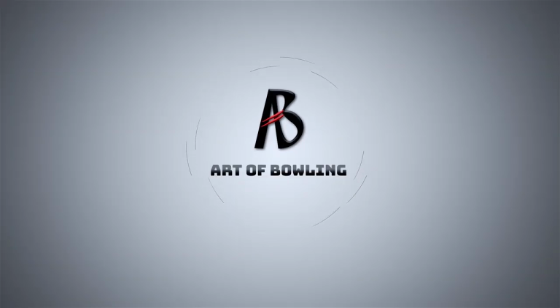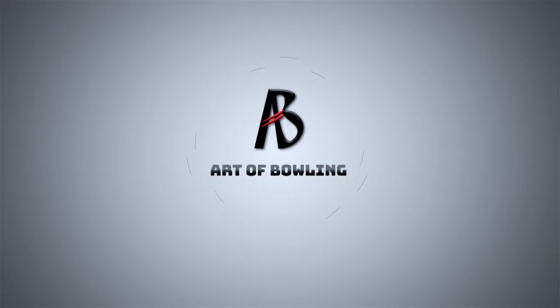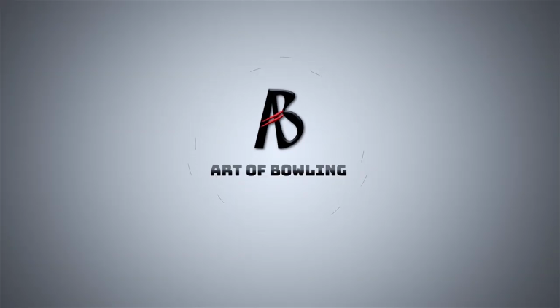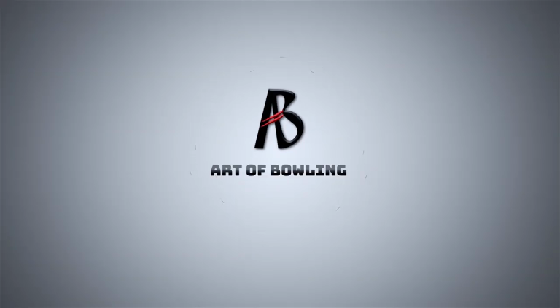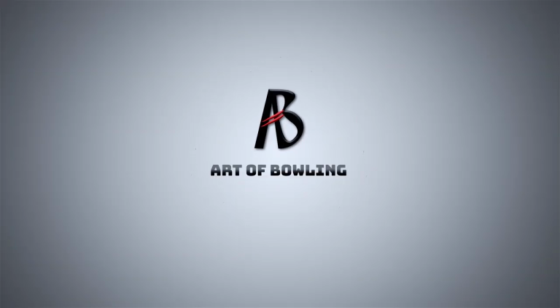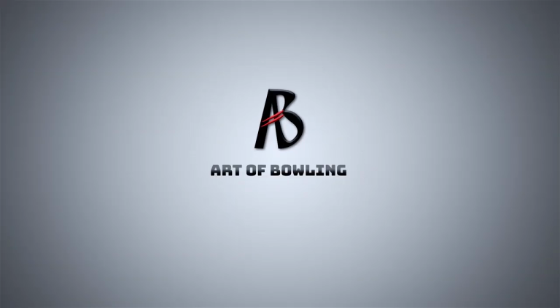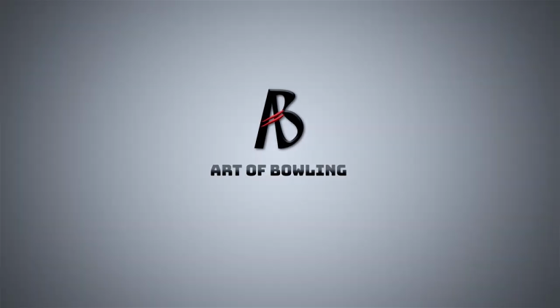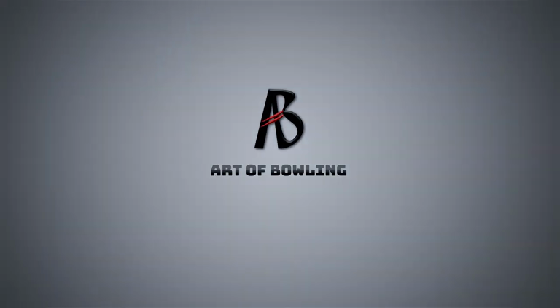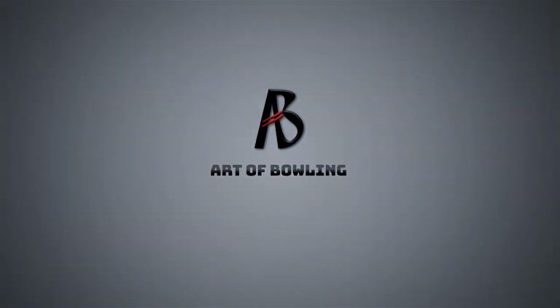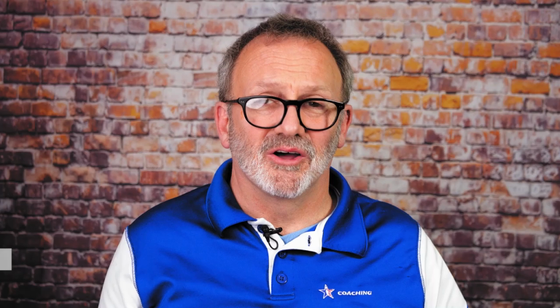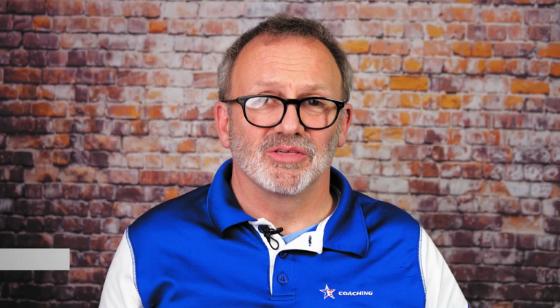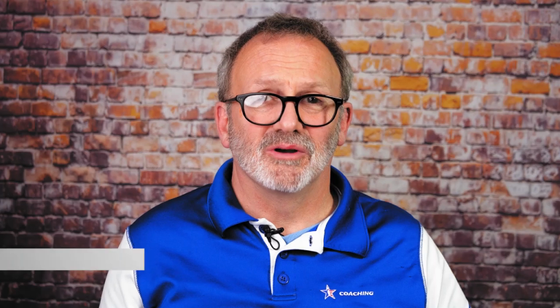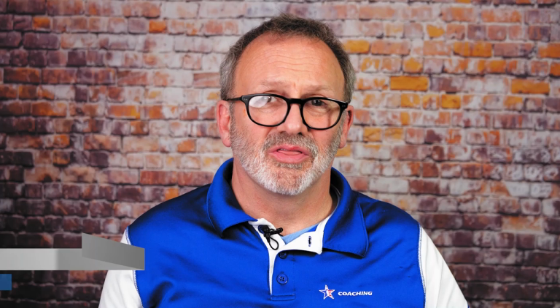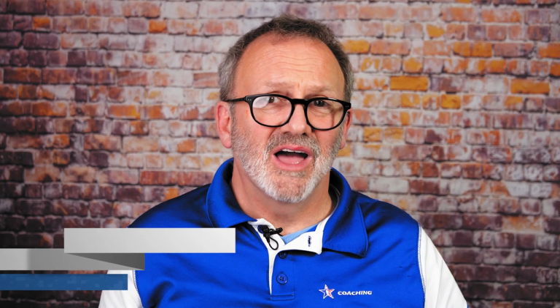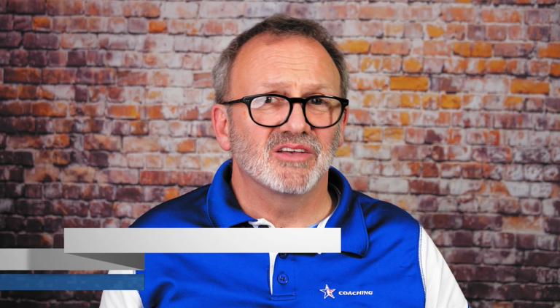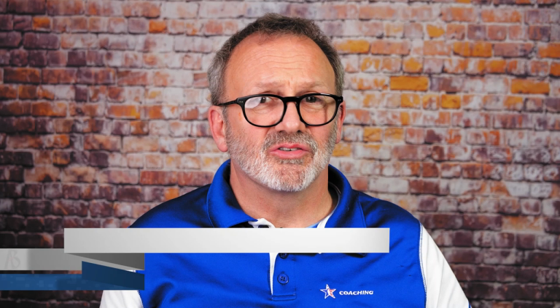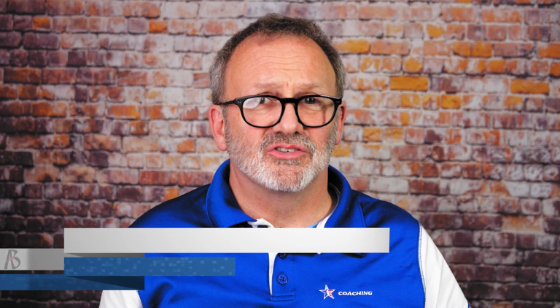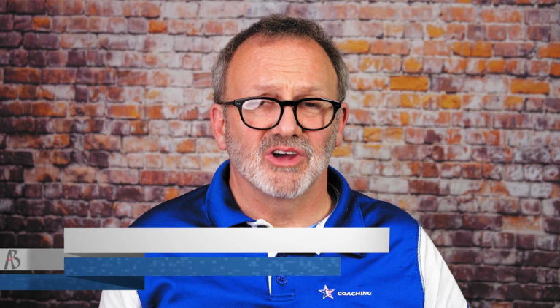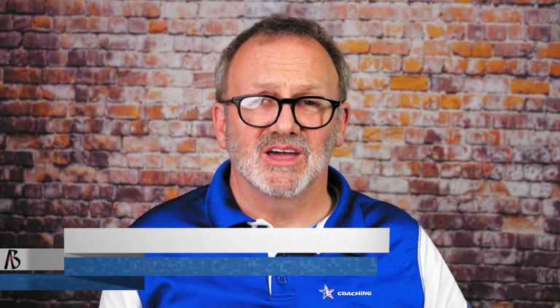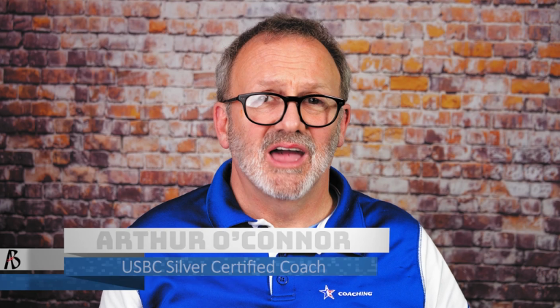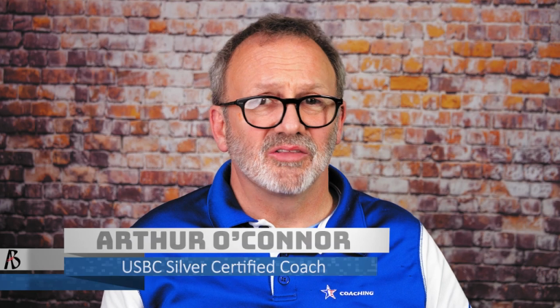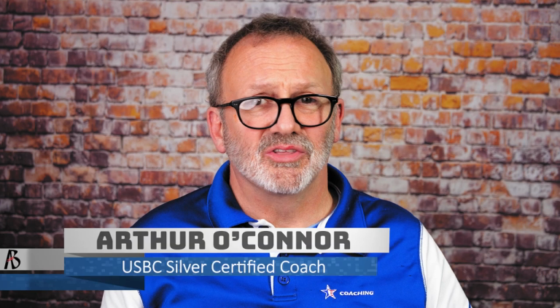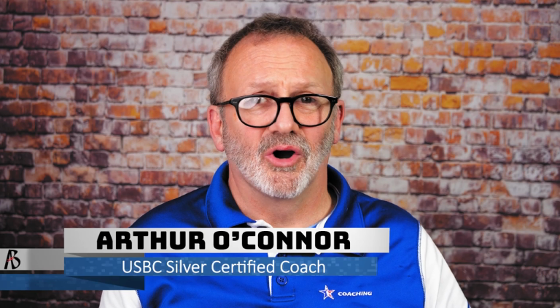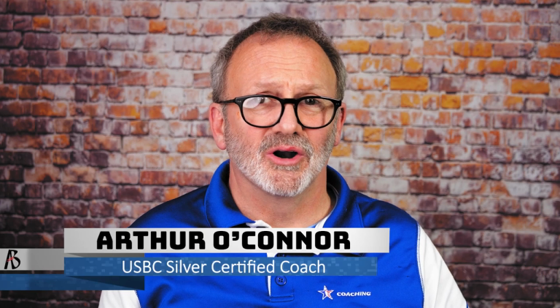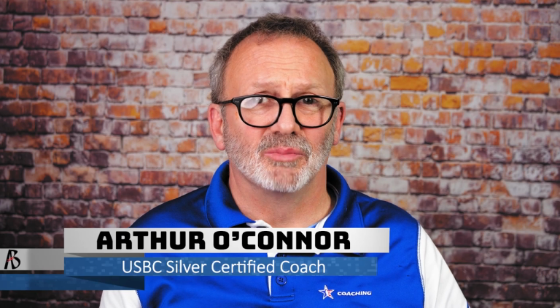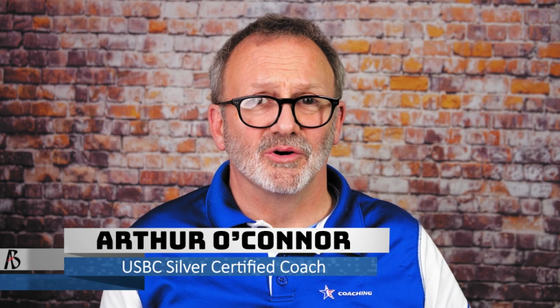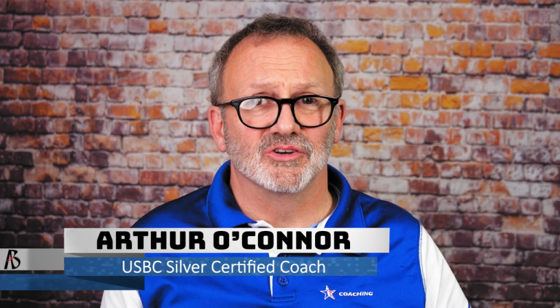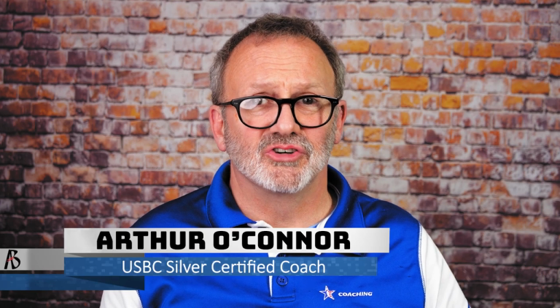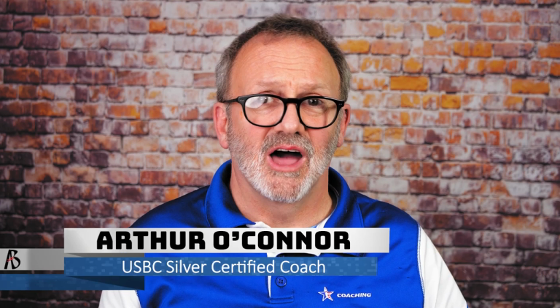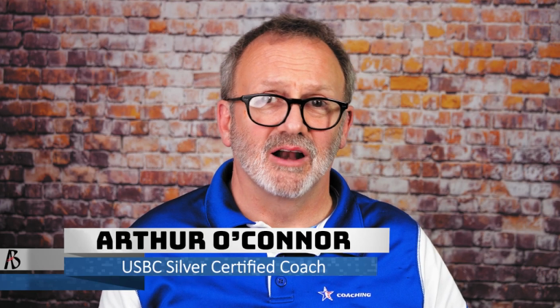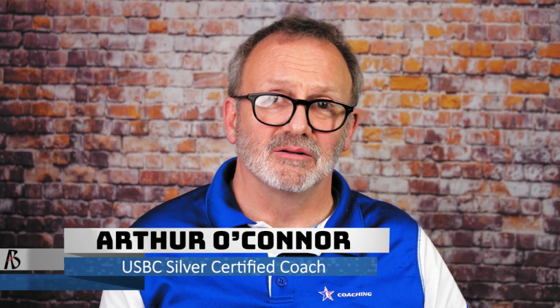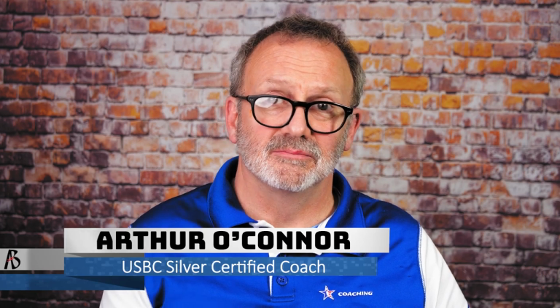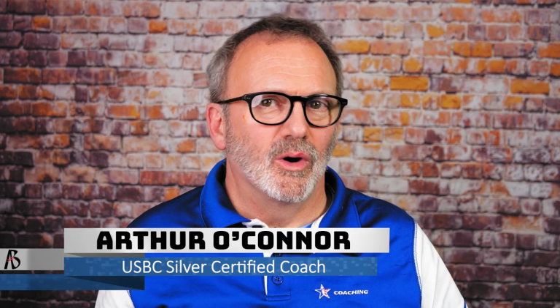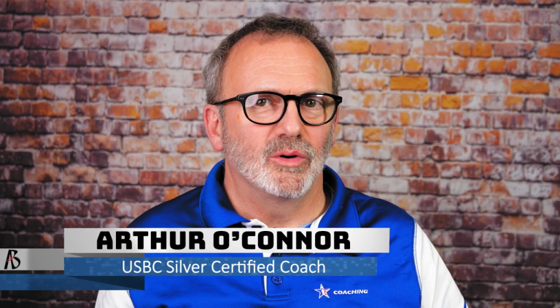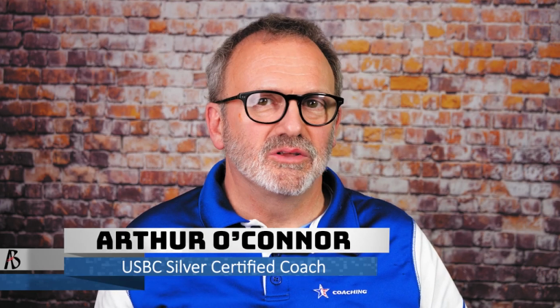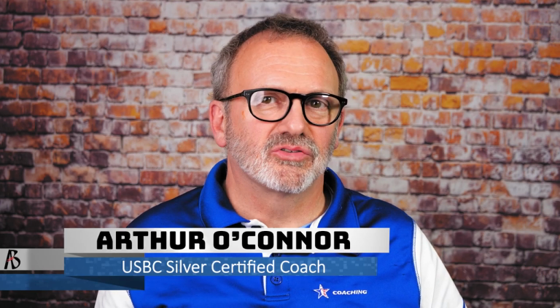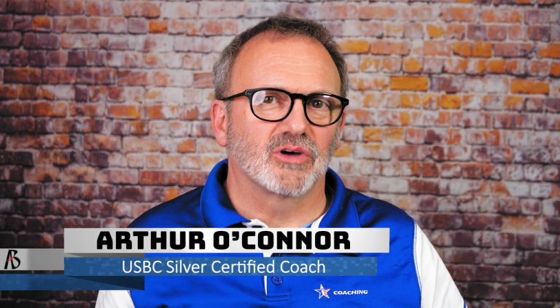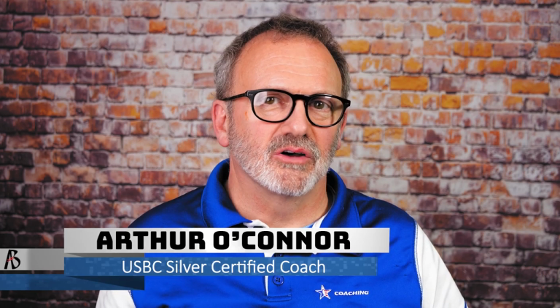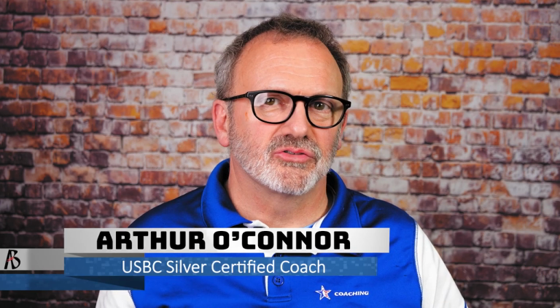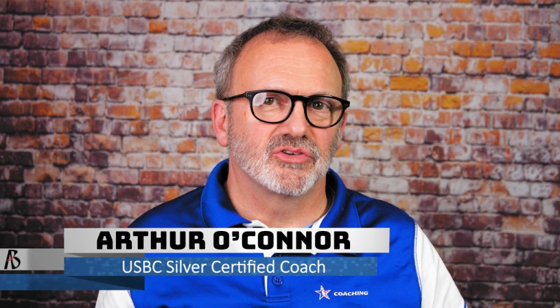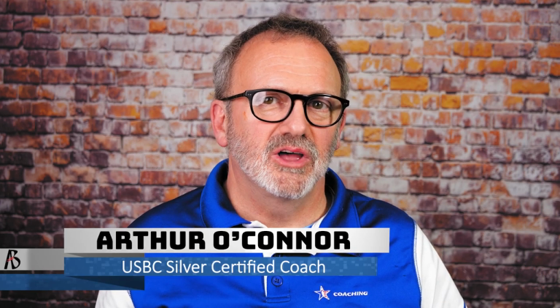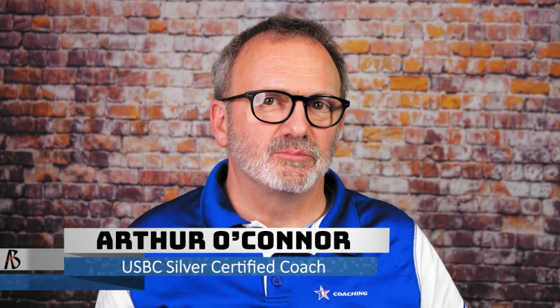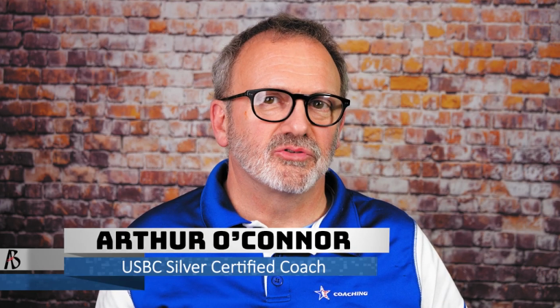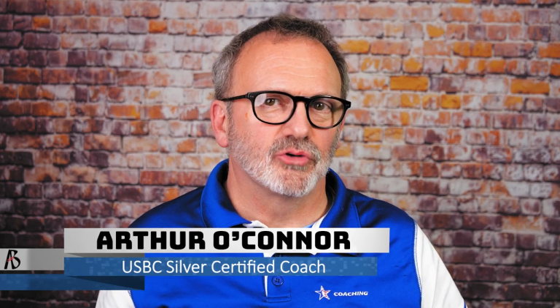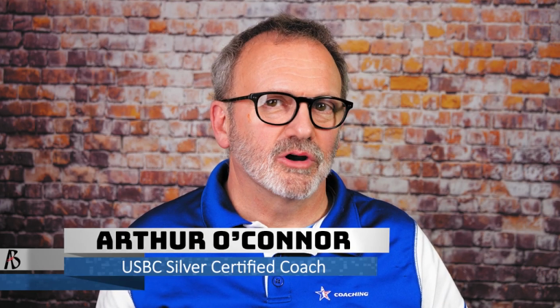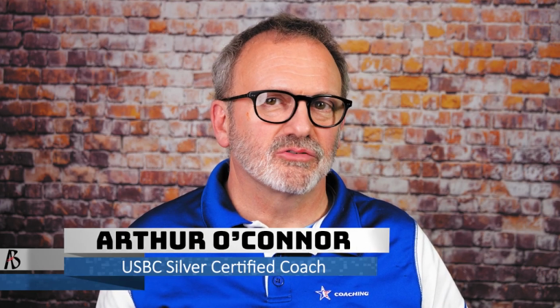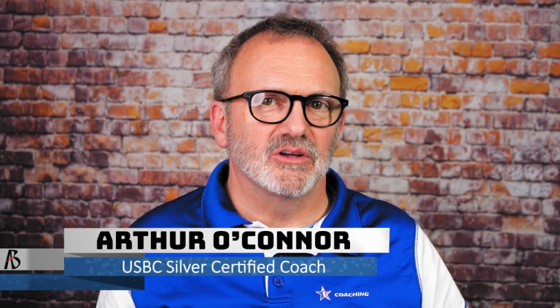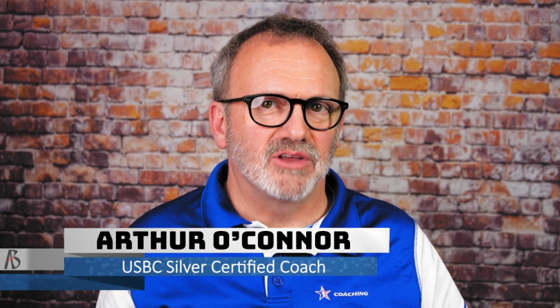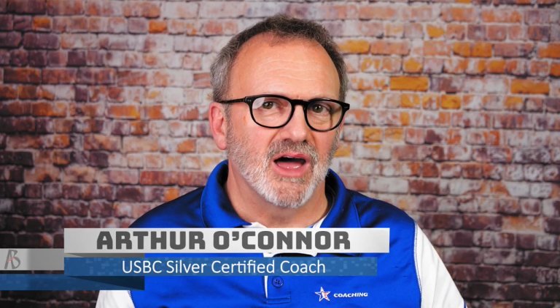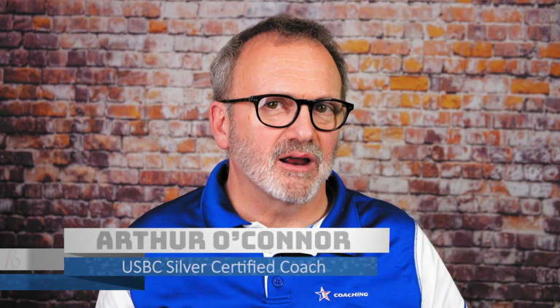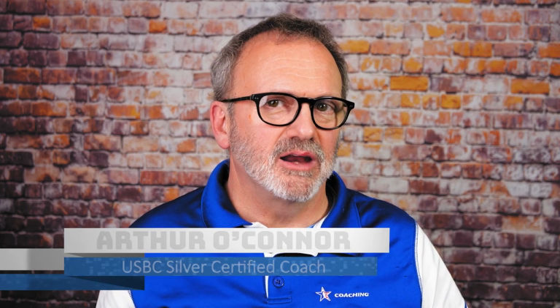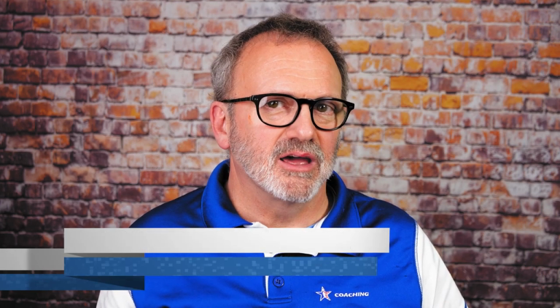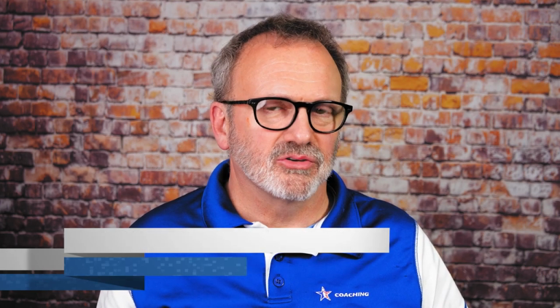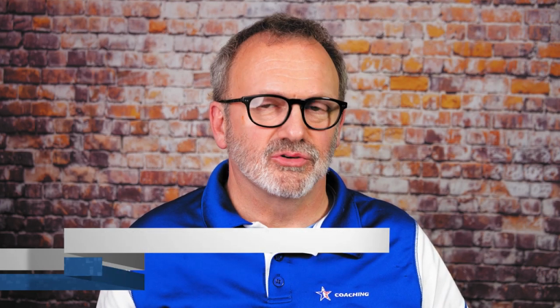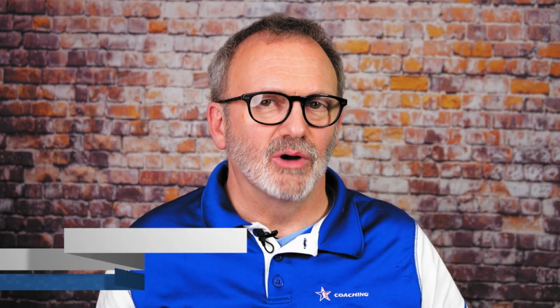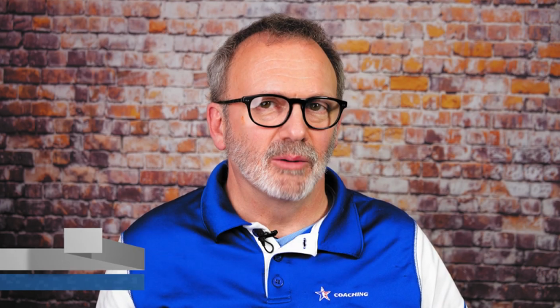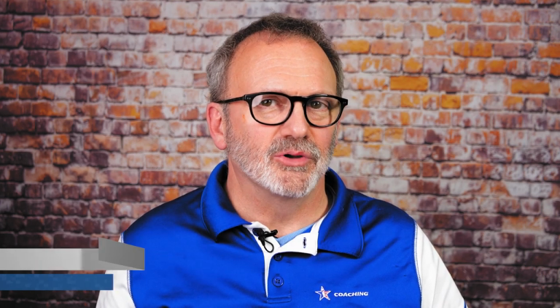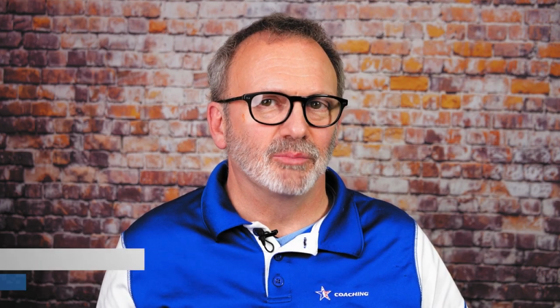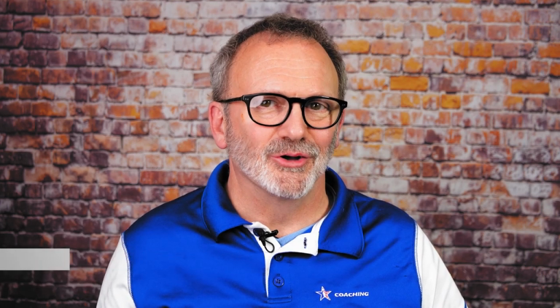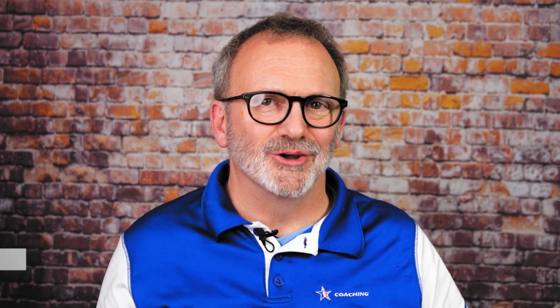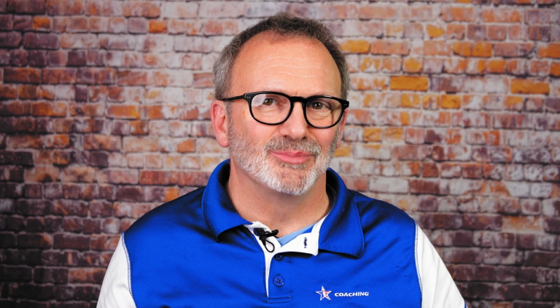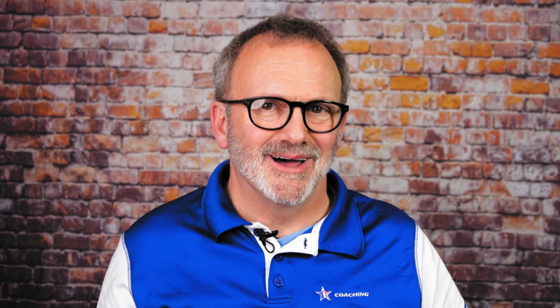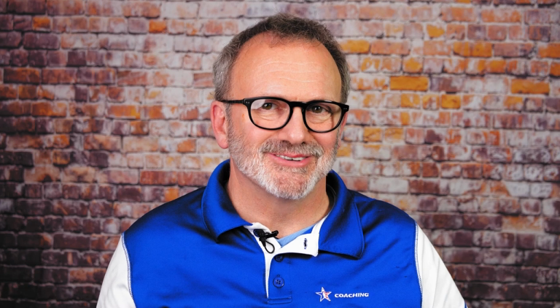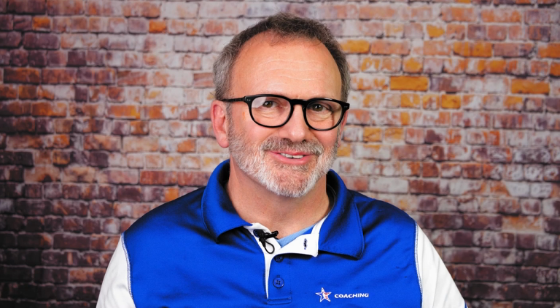Hi, I'm Coach Arthur and thanks for checking out the Art of Bowling channel, where we discuss tips, tricks and techniques to help you bowl your best.